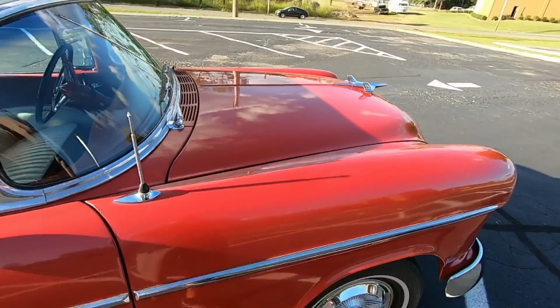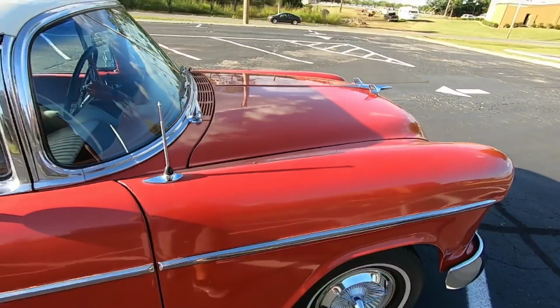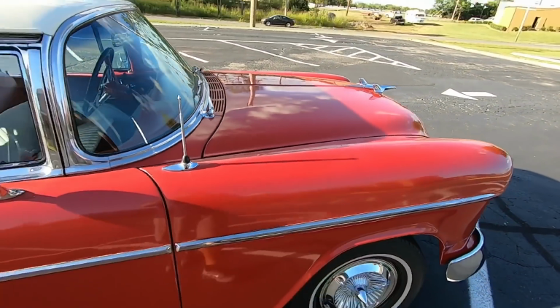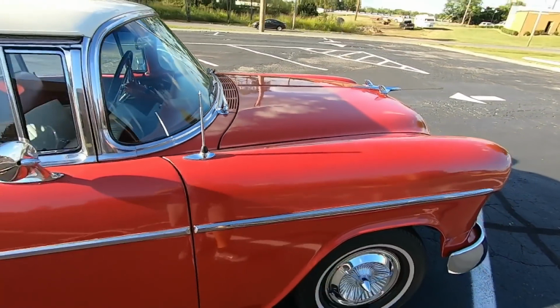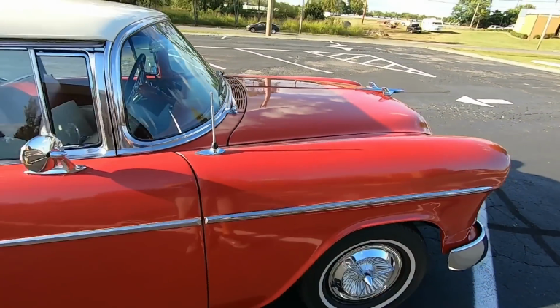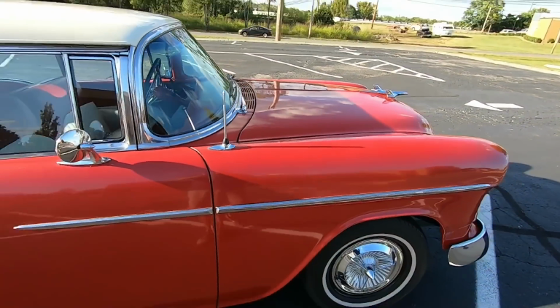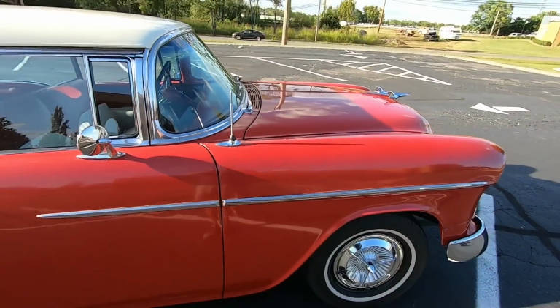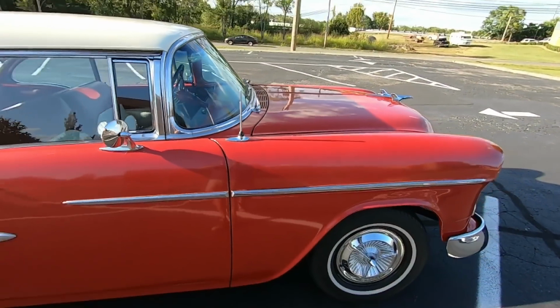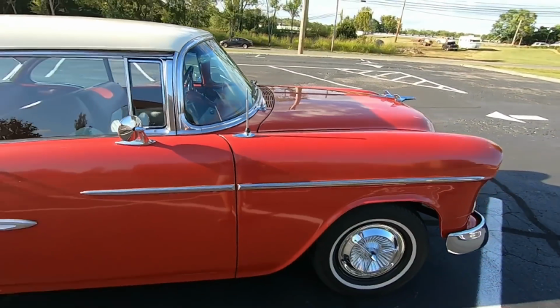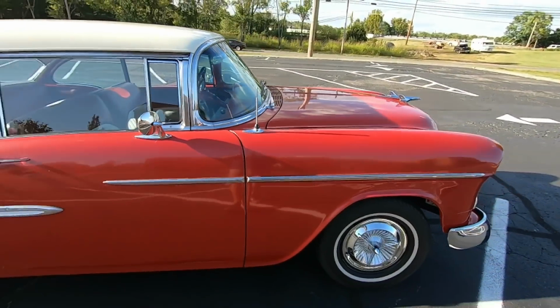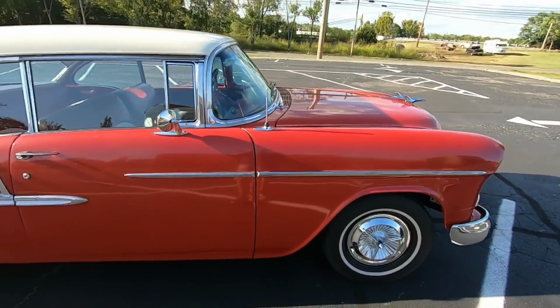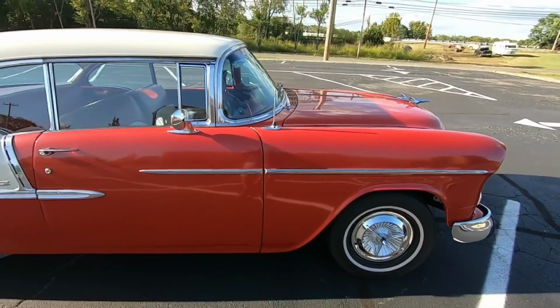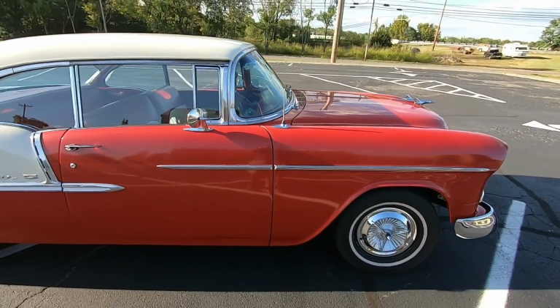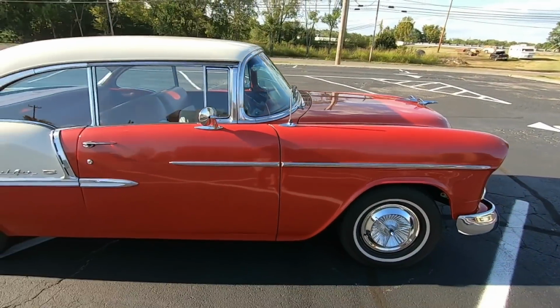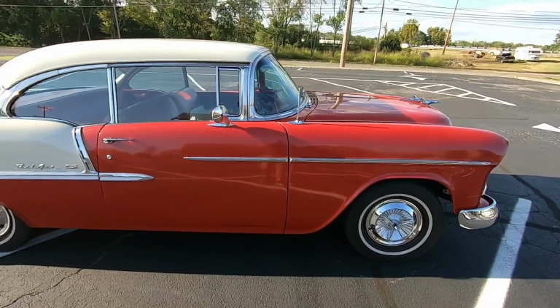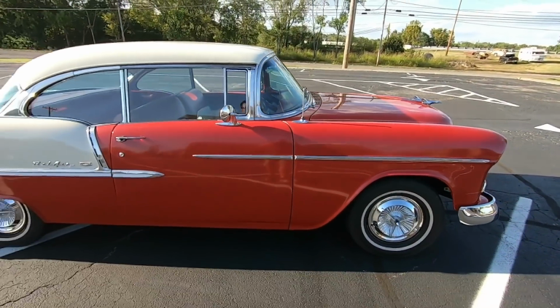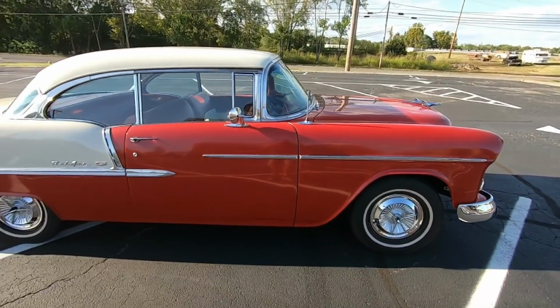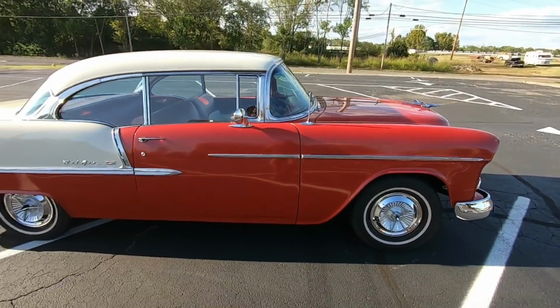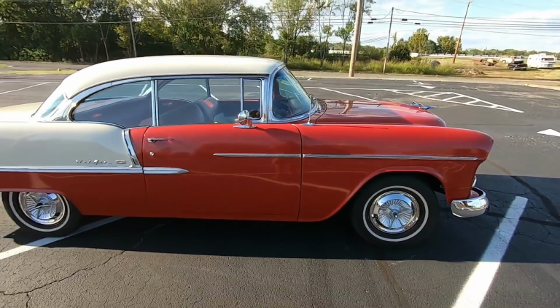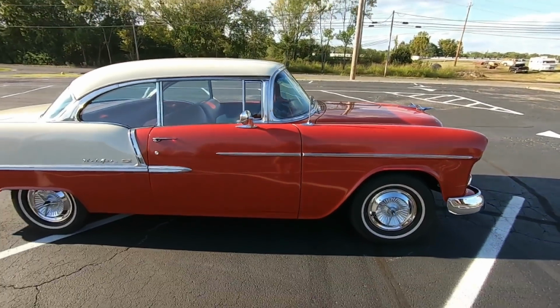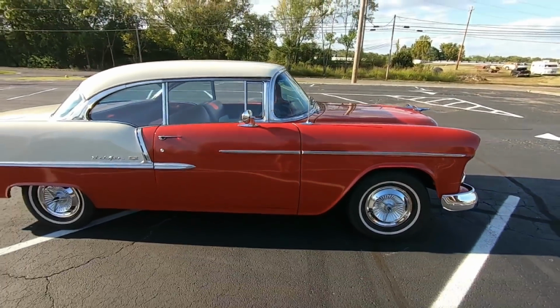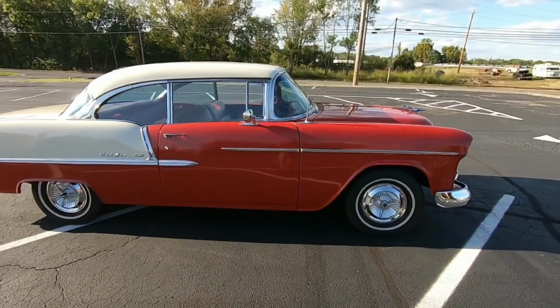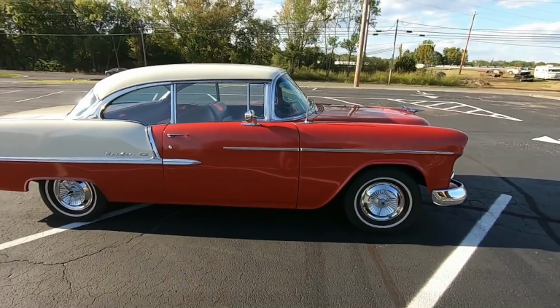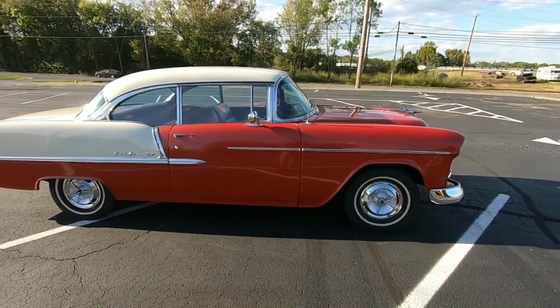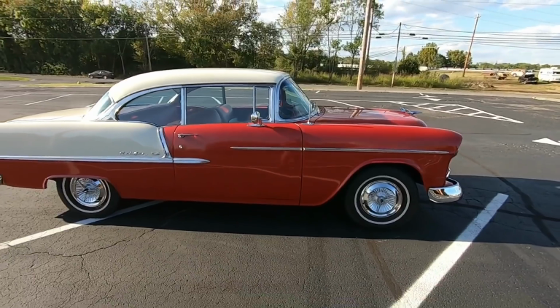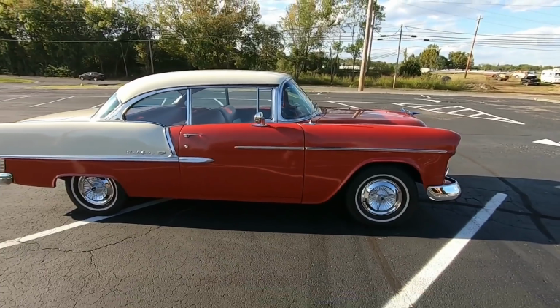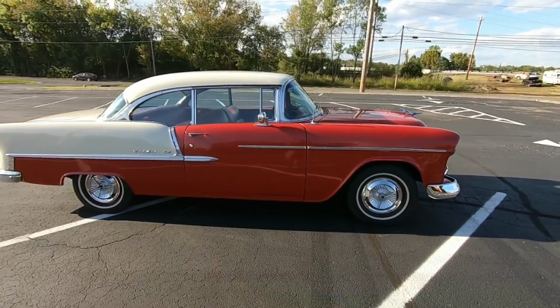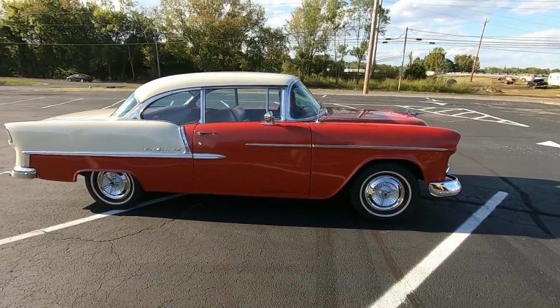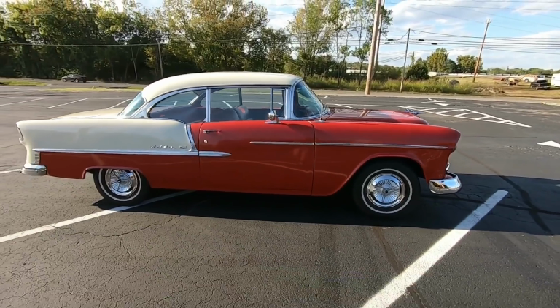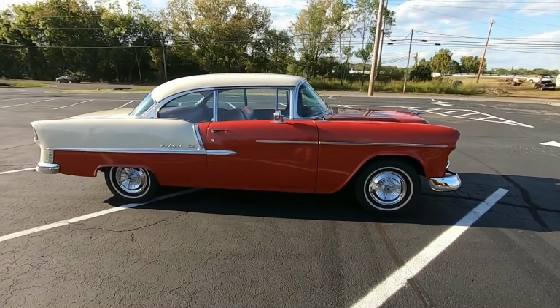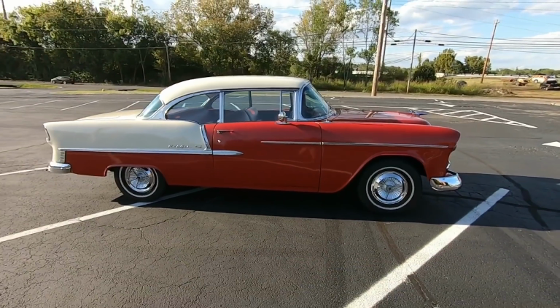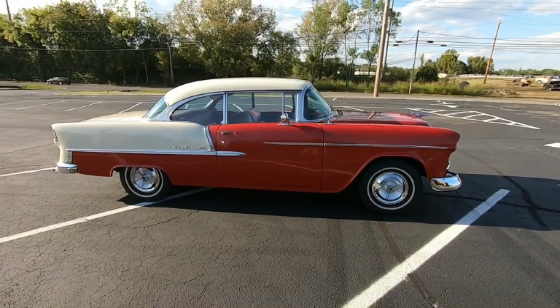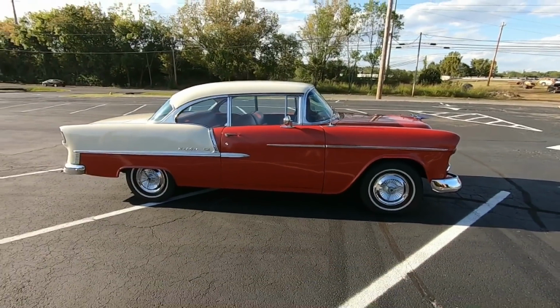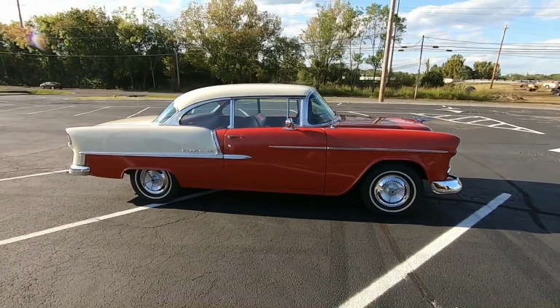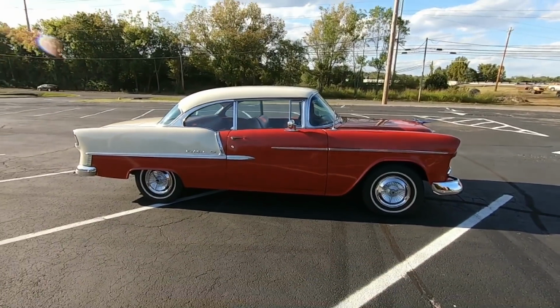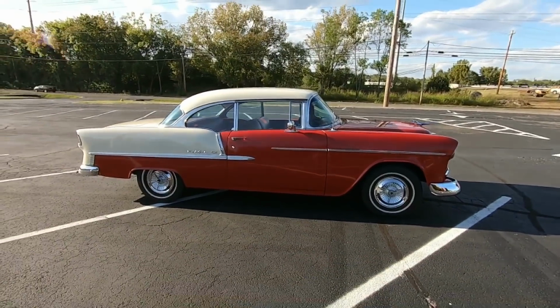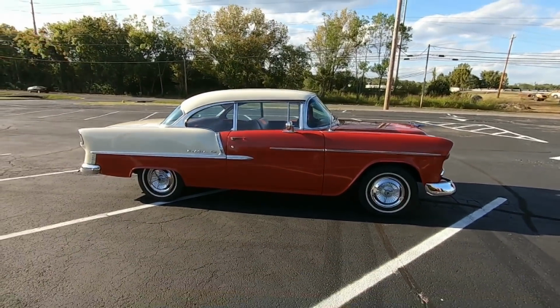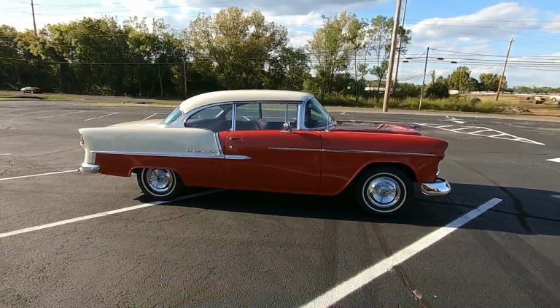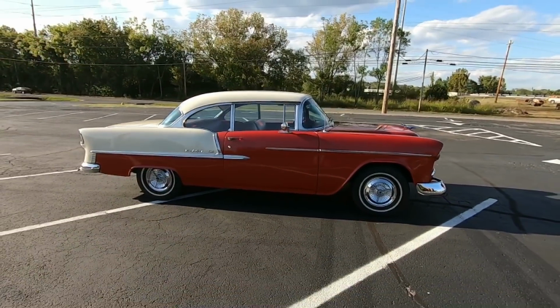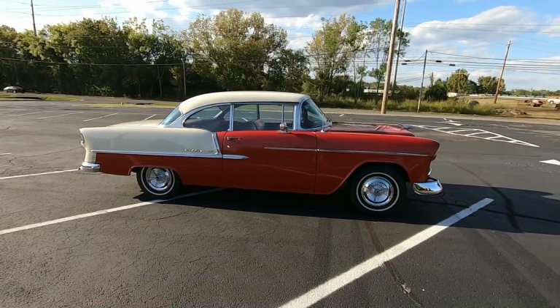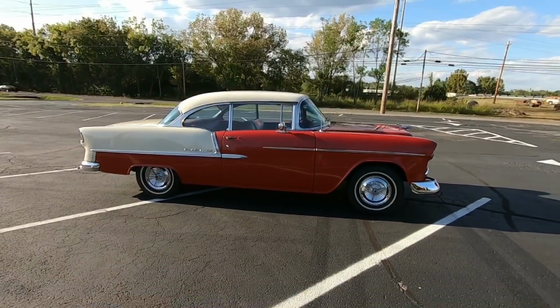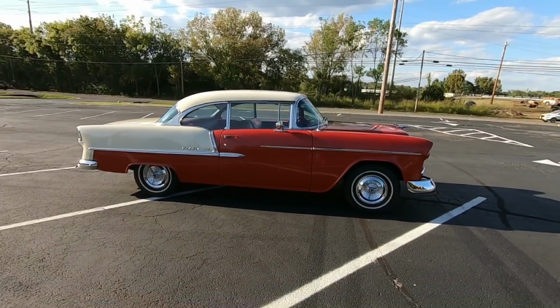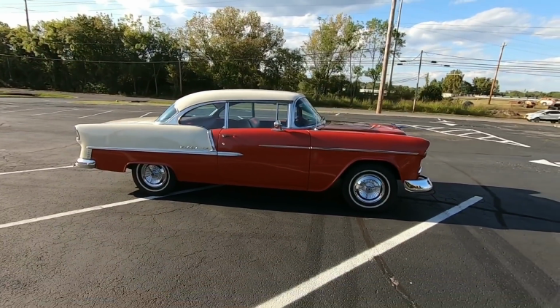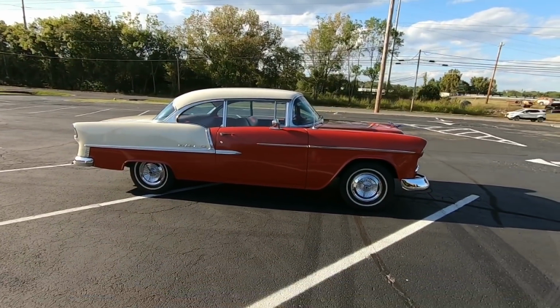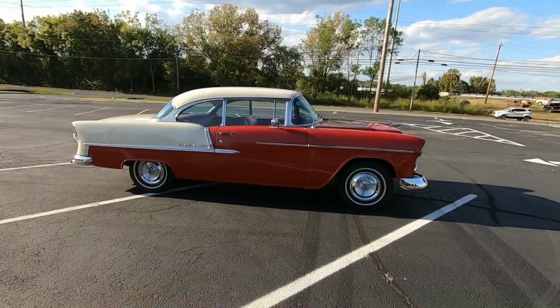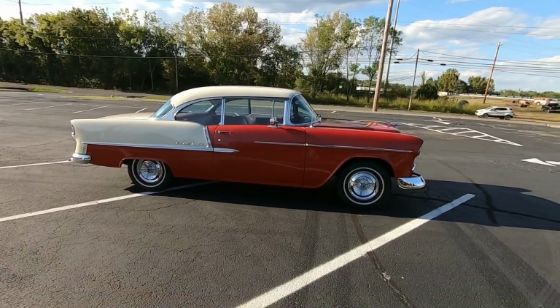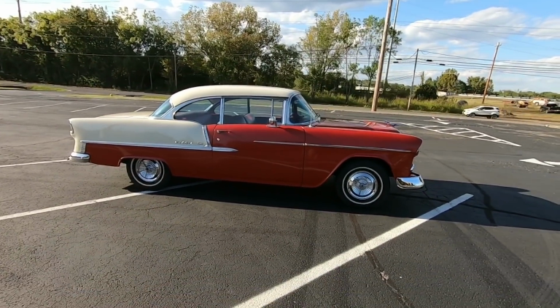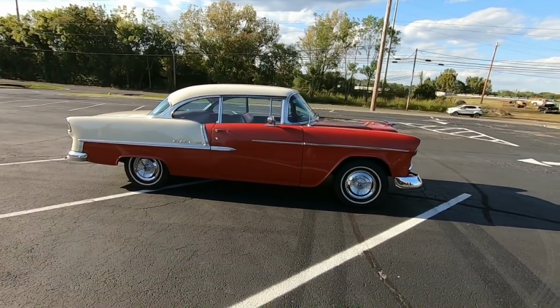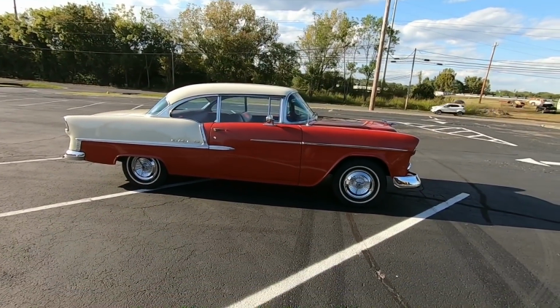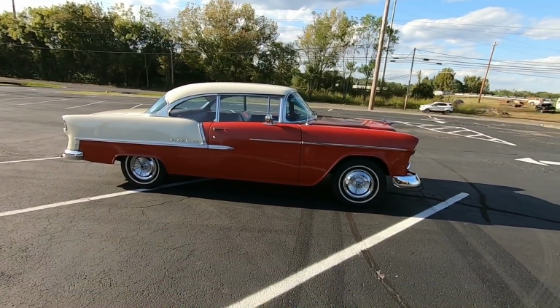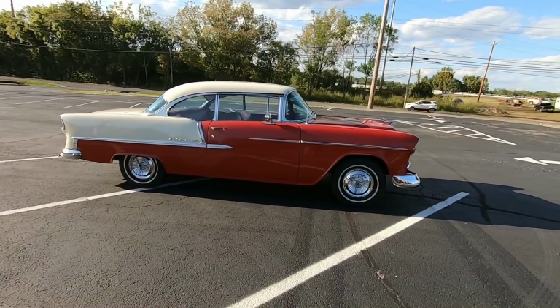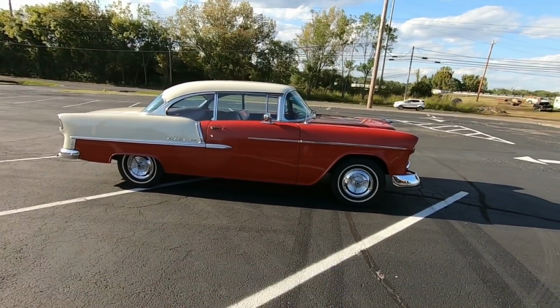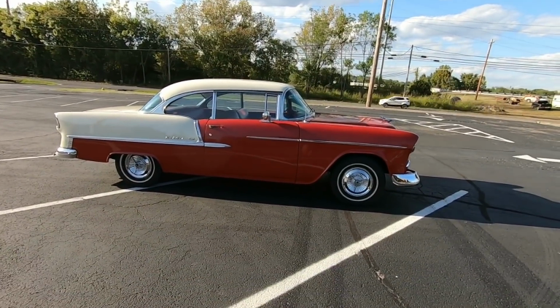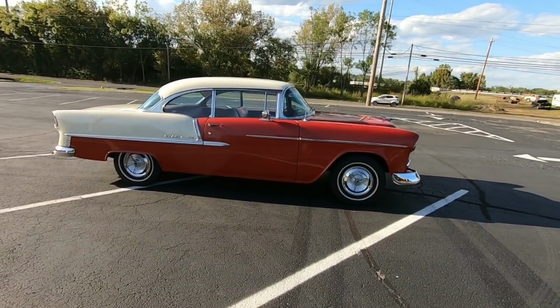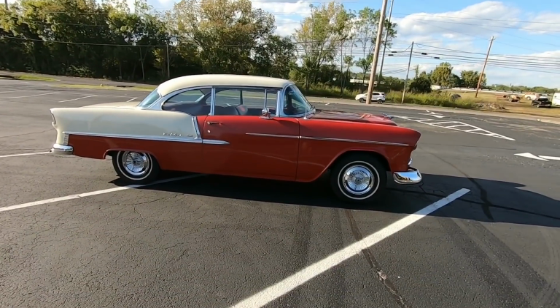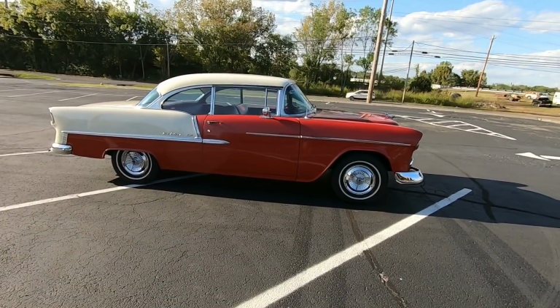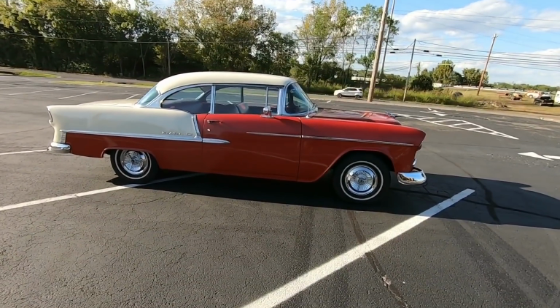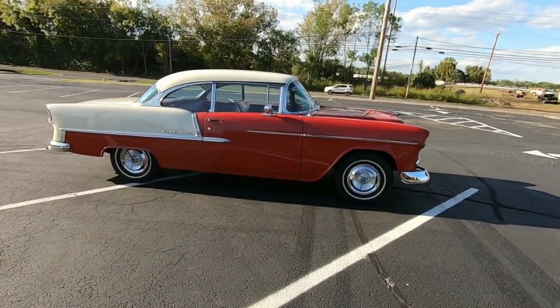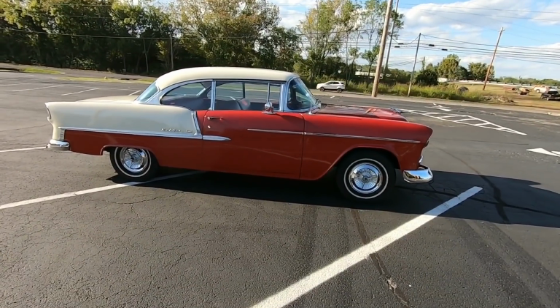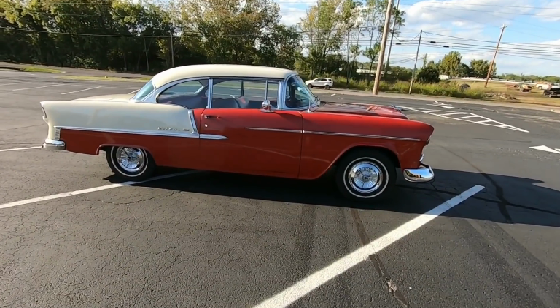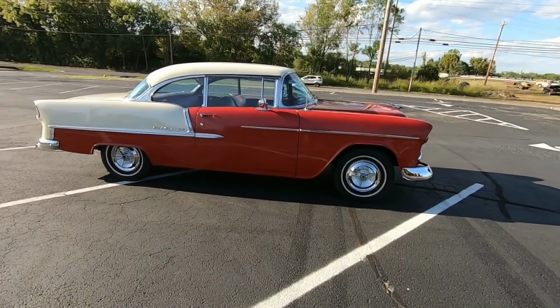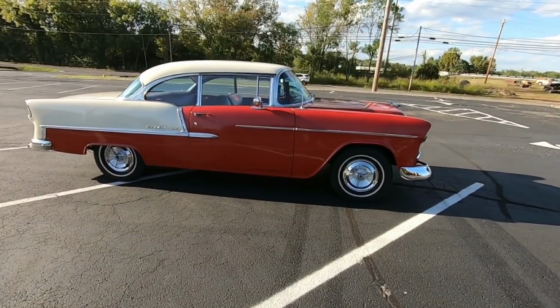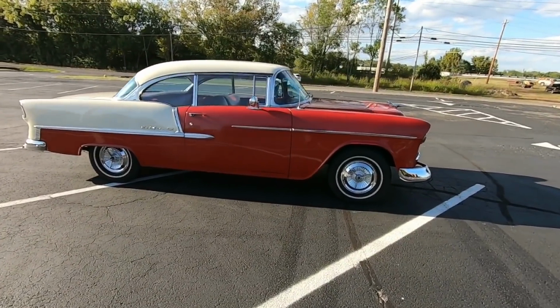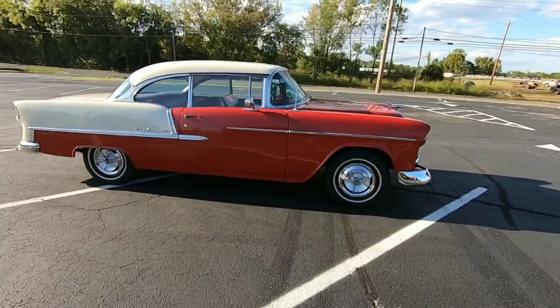Alright guys, let's look up under this one. Close to 100 detailed pictures at MapleMotors.com — so definitely check that out, folks.